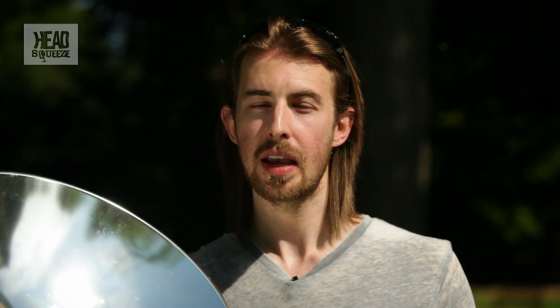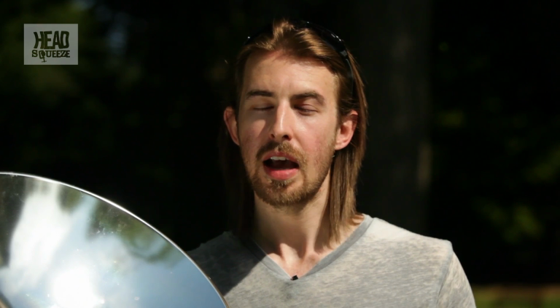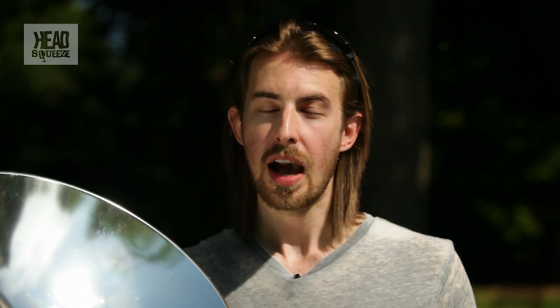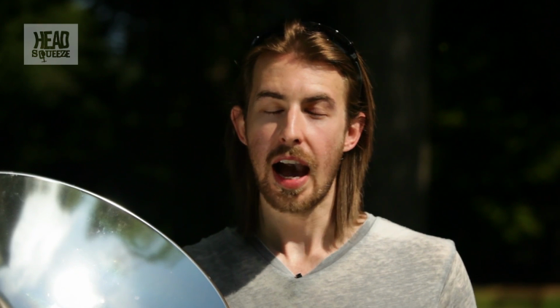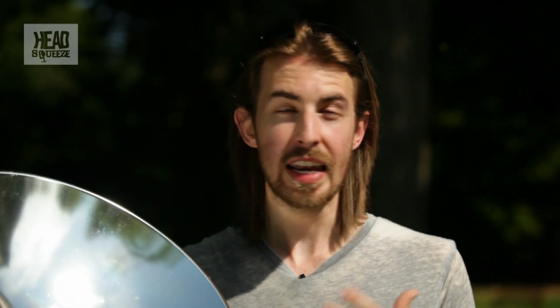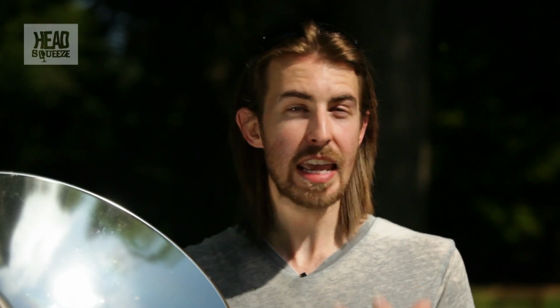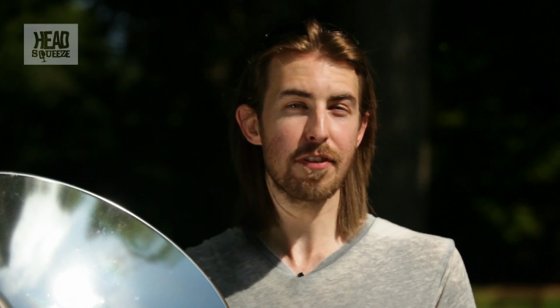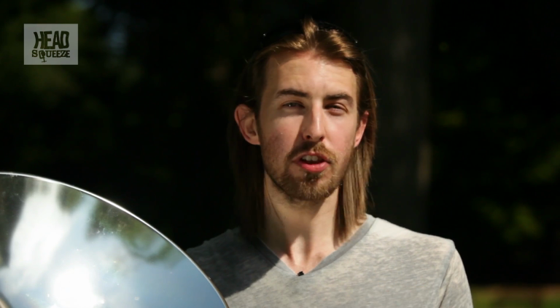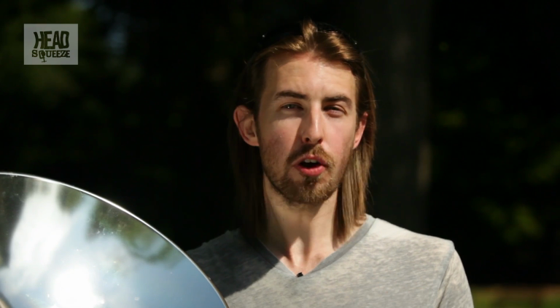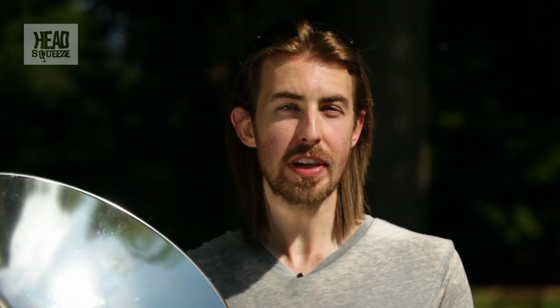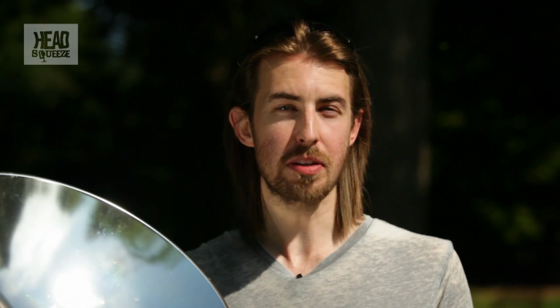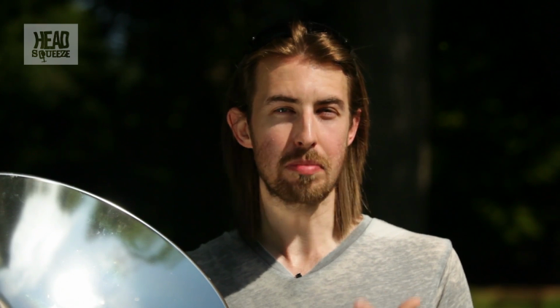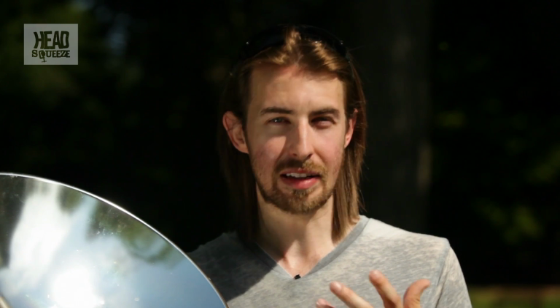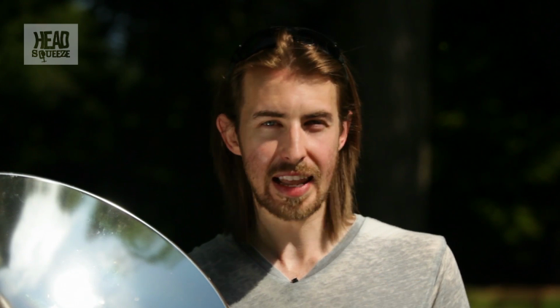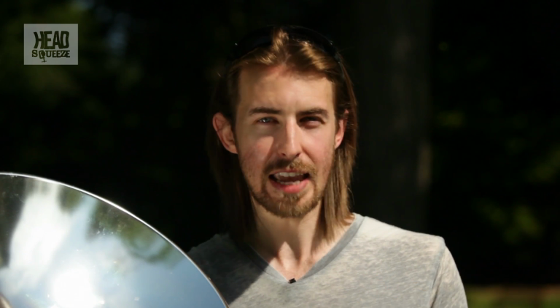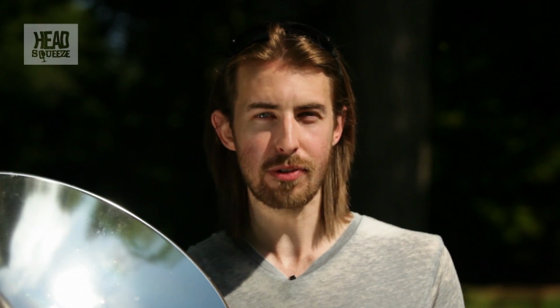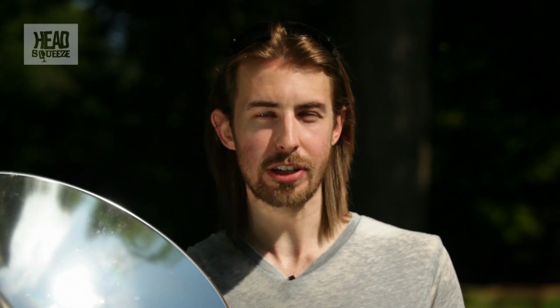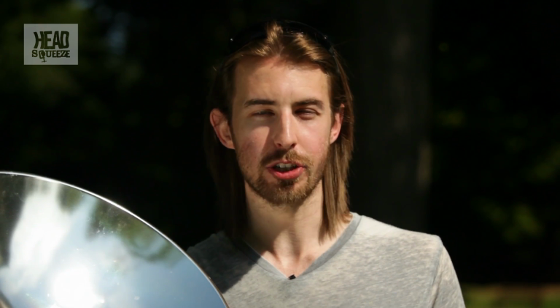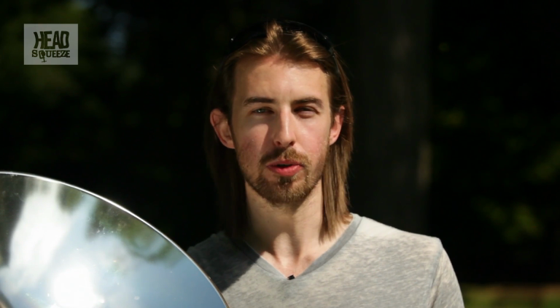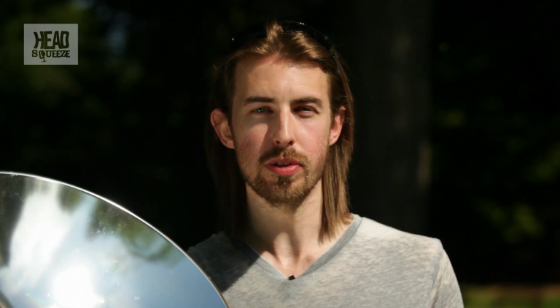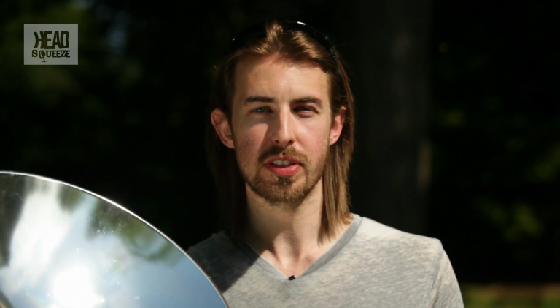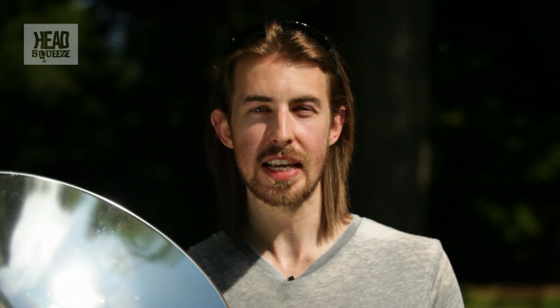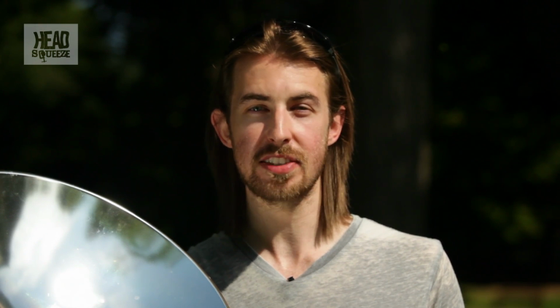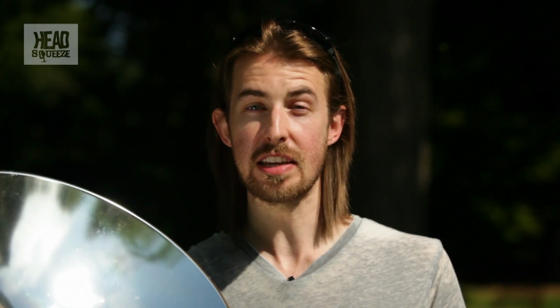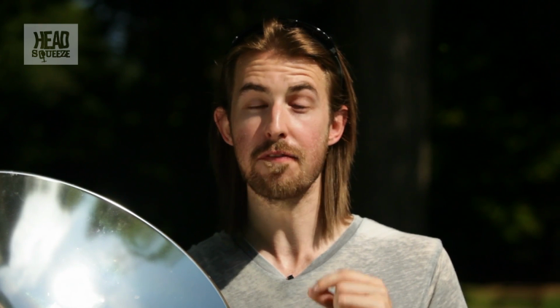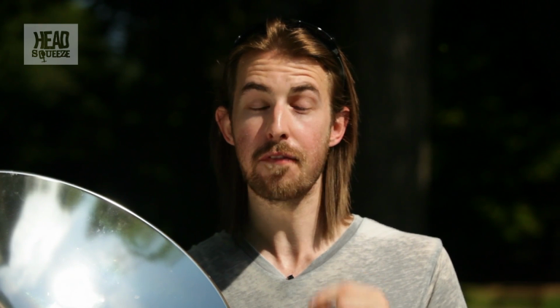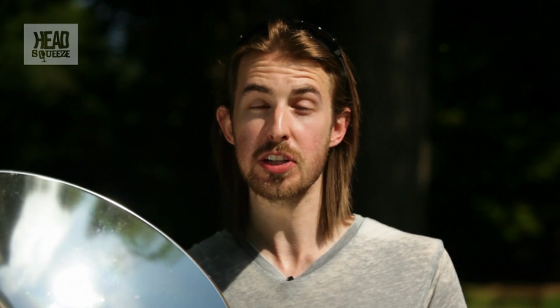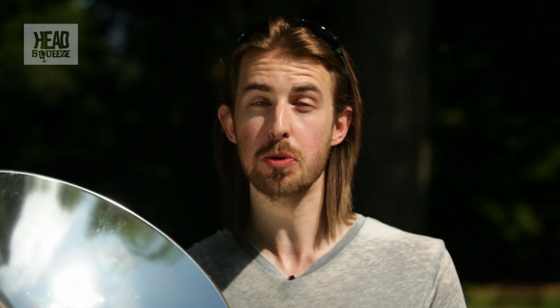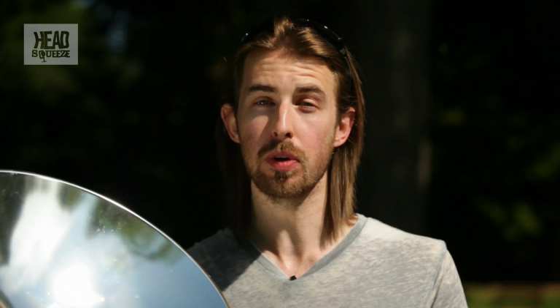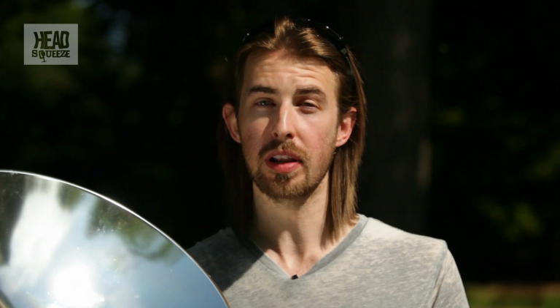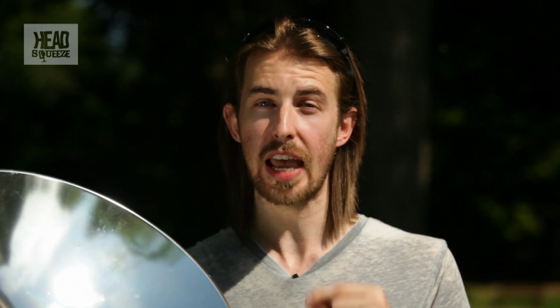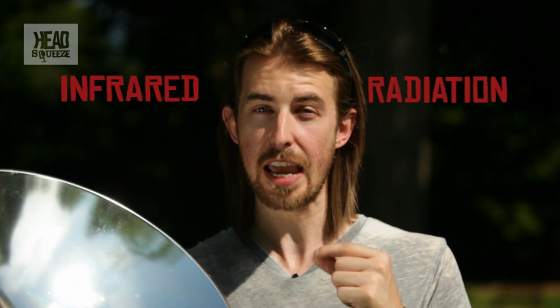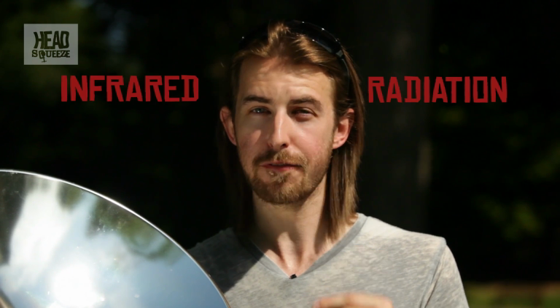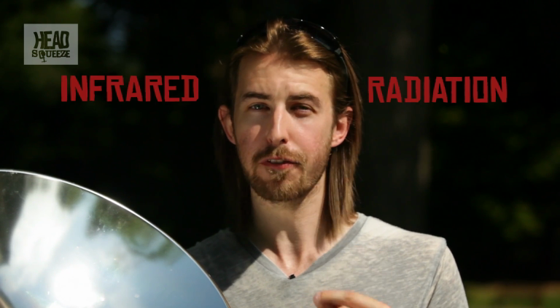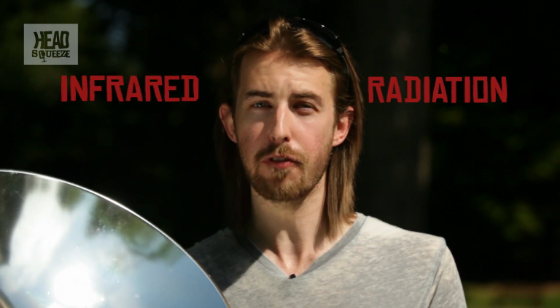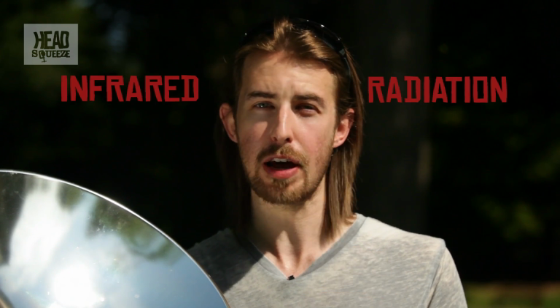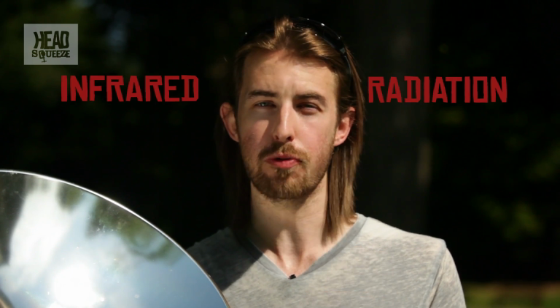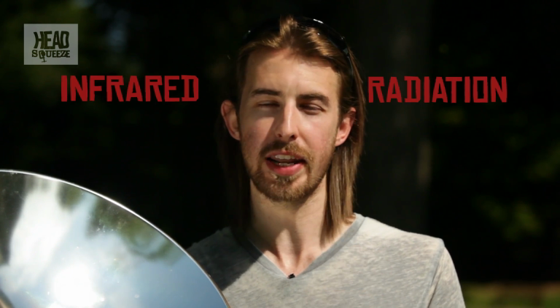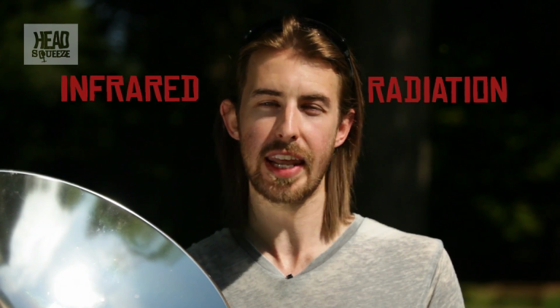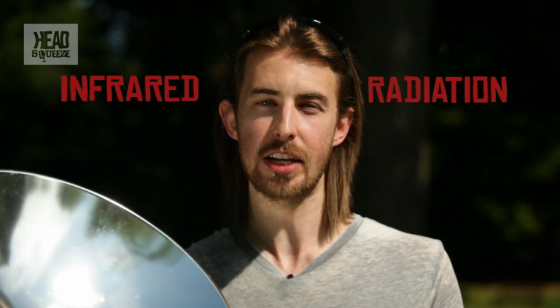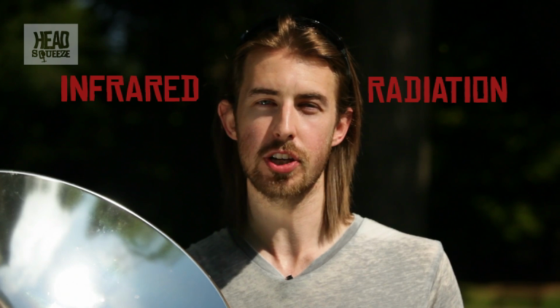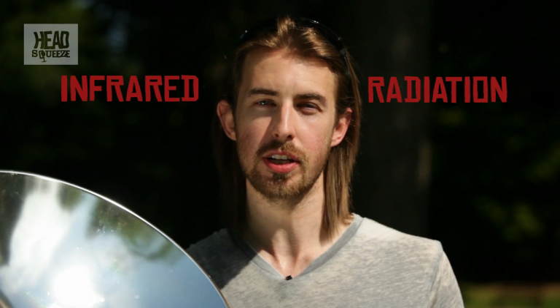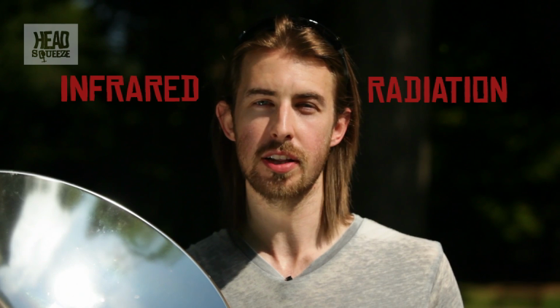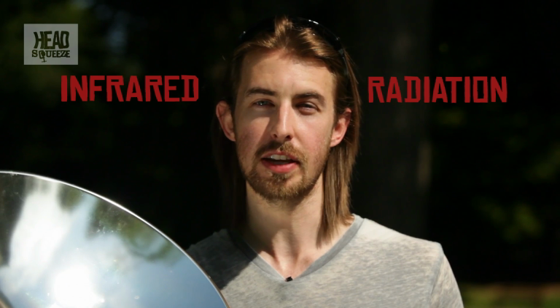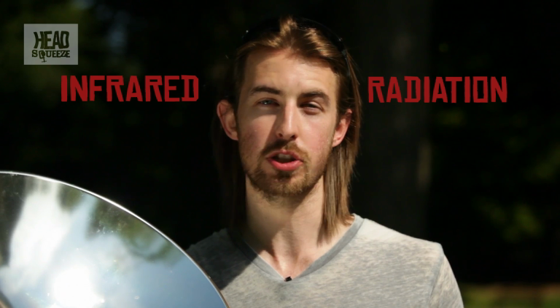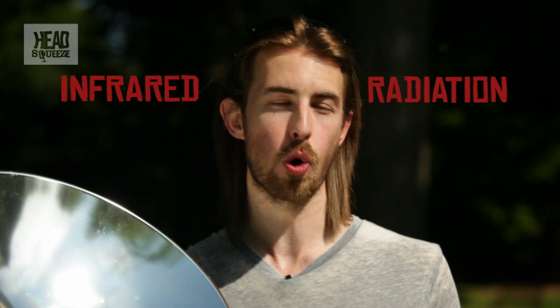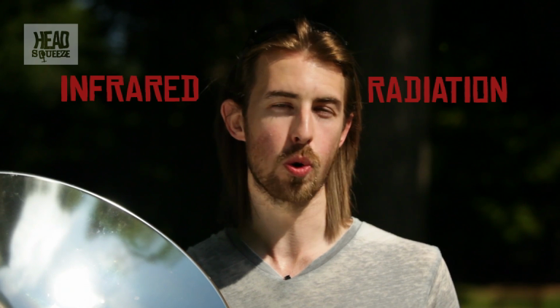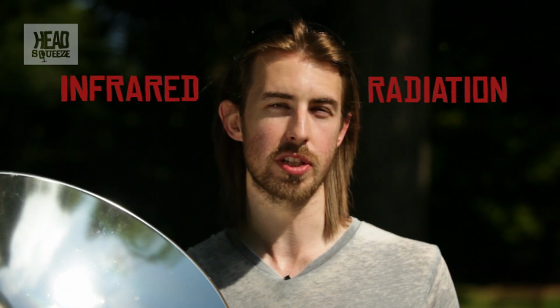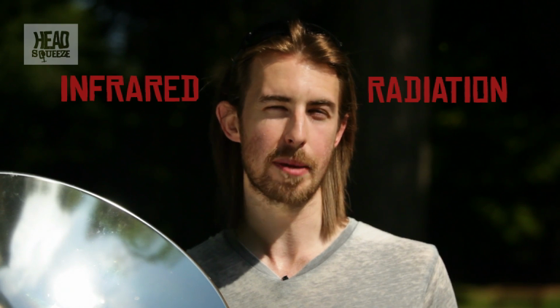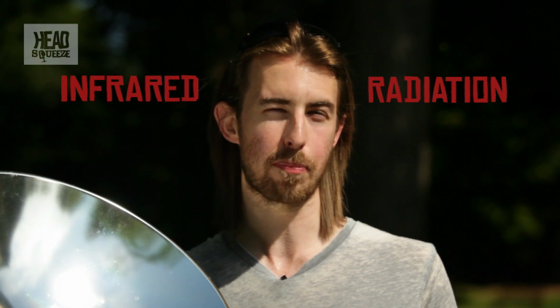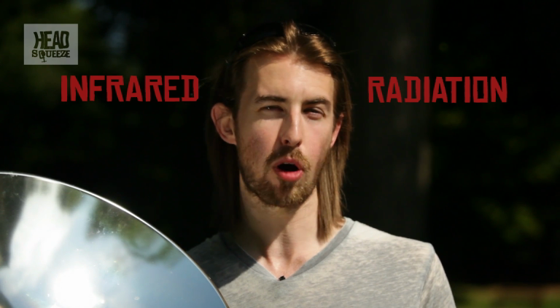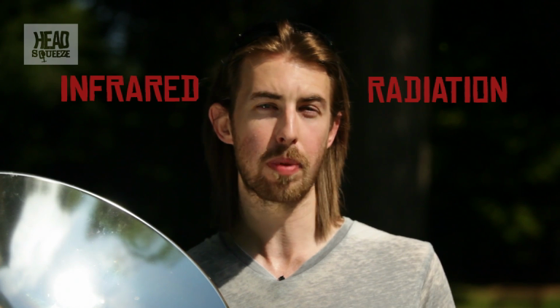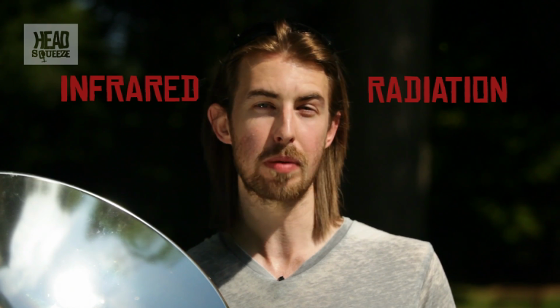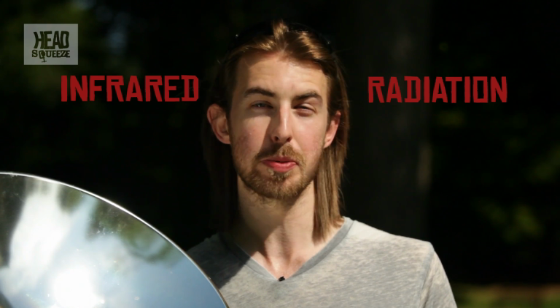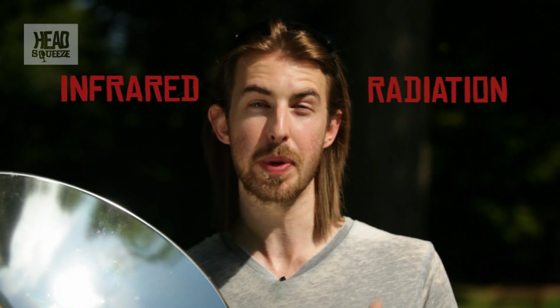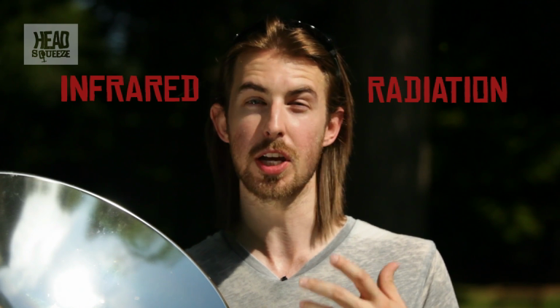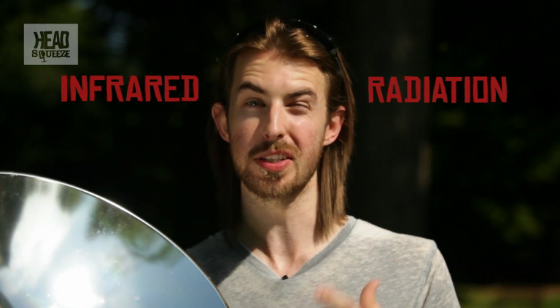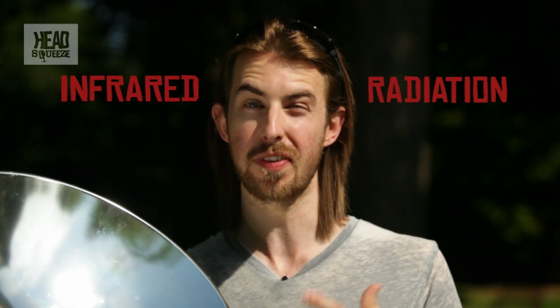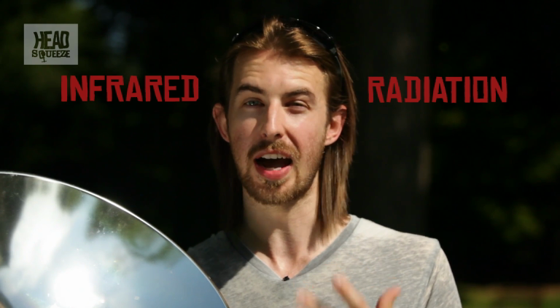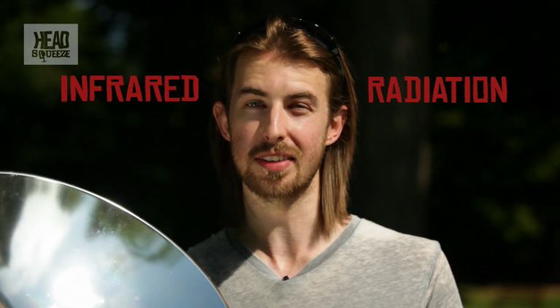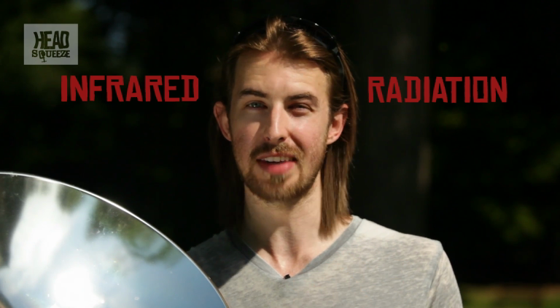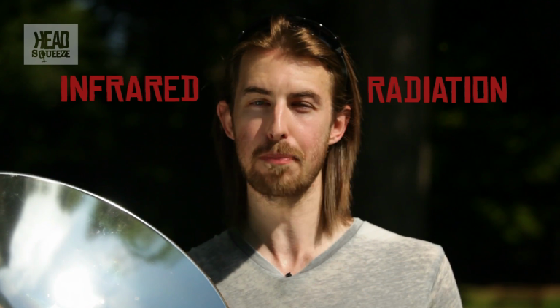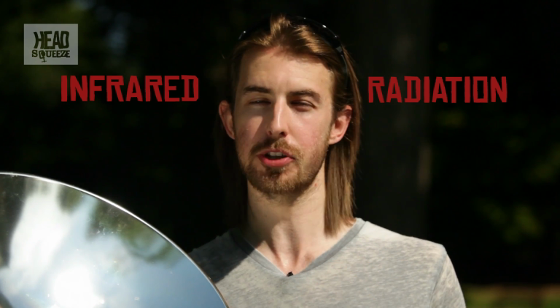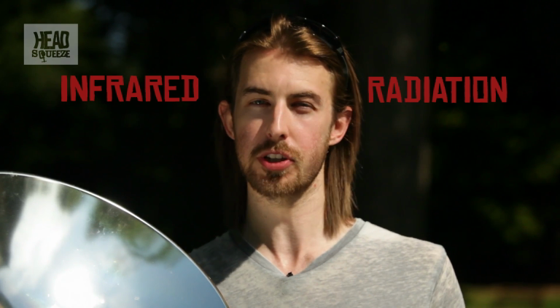And even though there's some glare issues, it's the invisible infrared radiation that's causing the problems because of high temperatures.